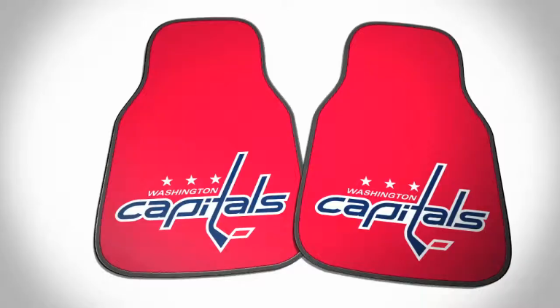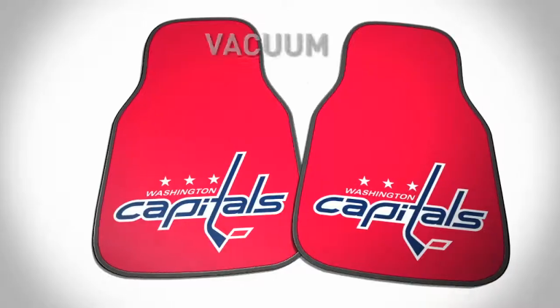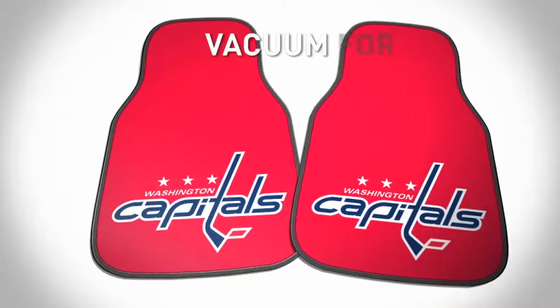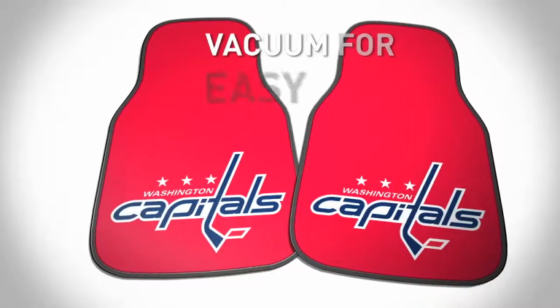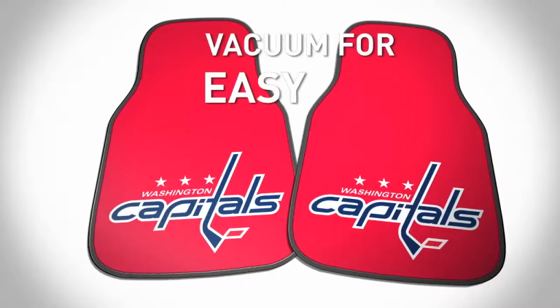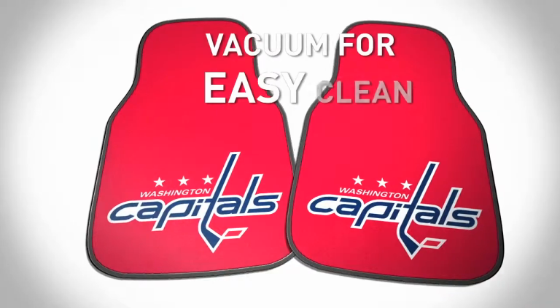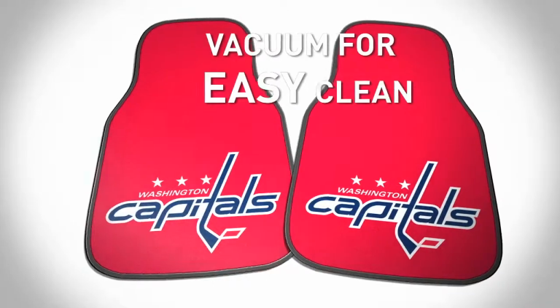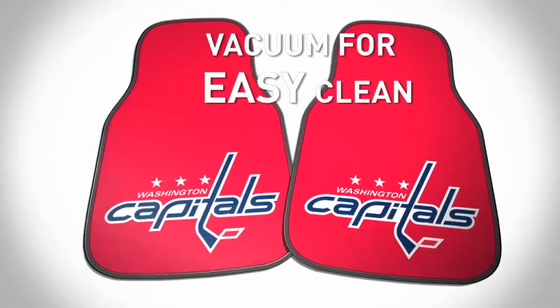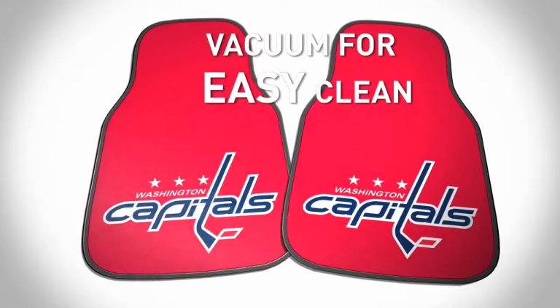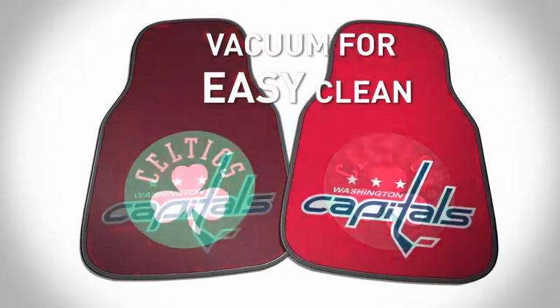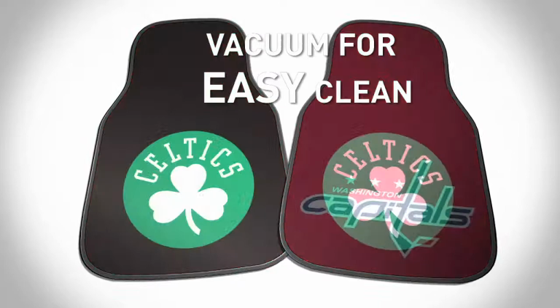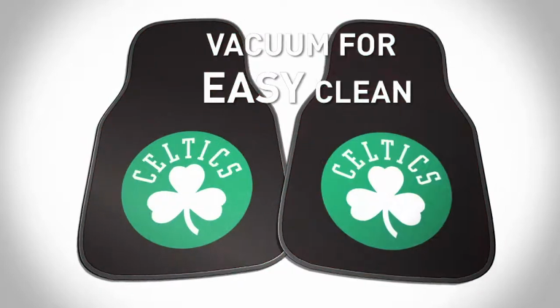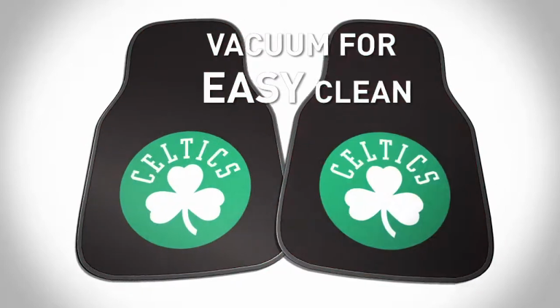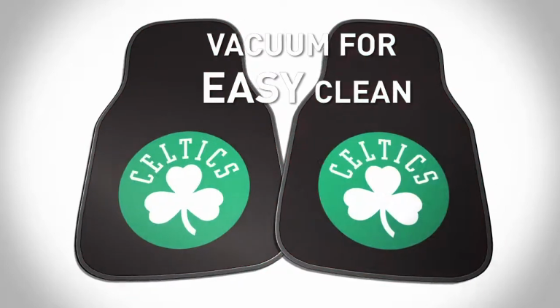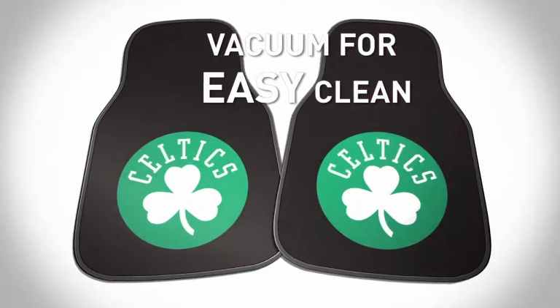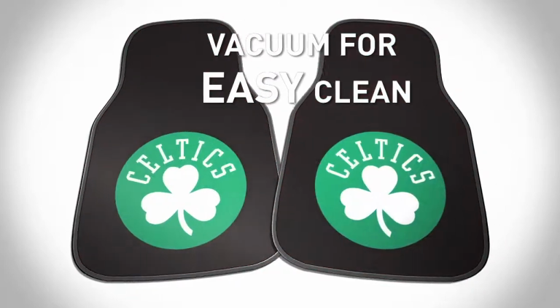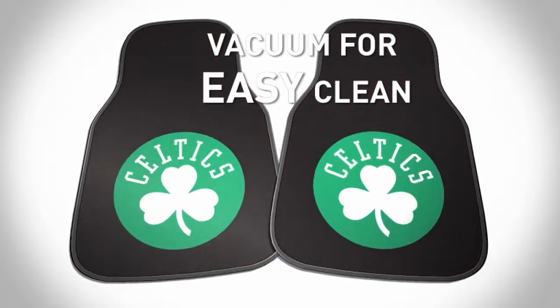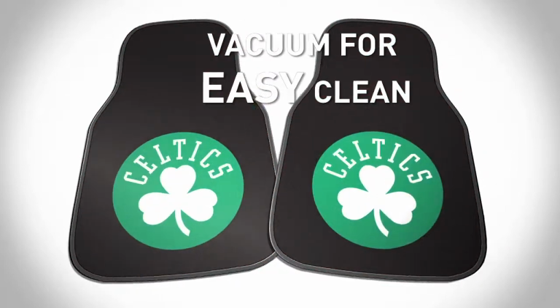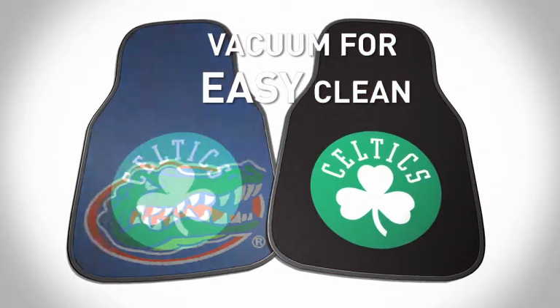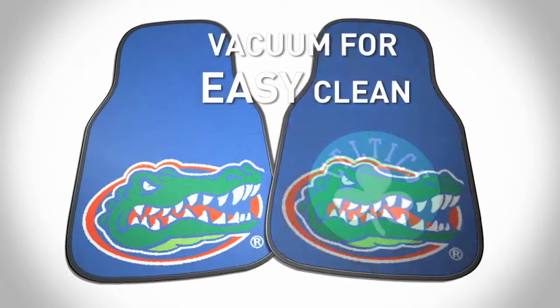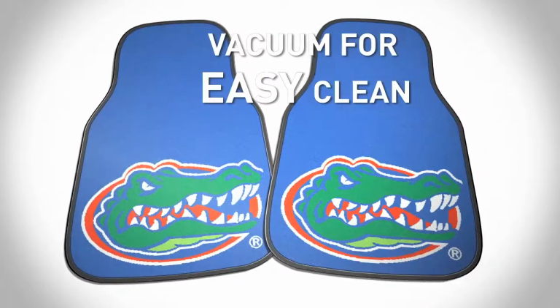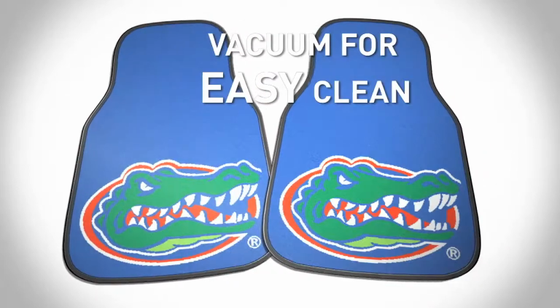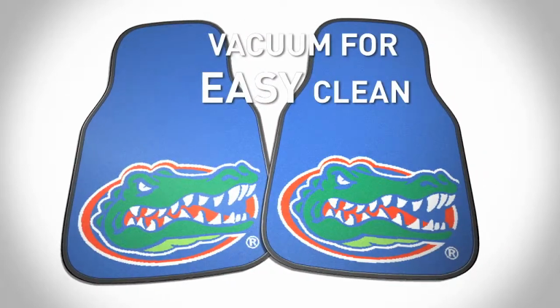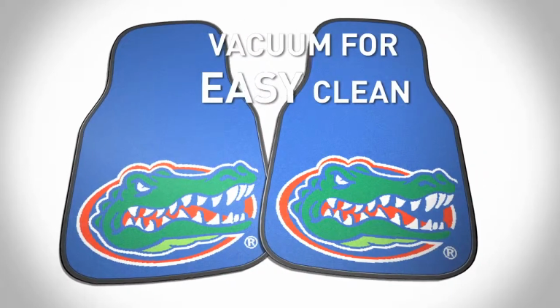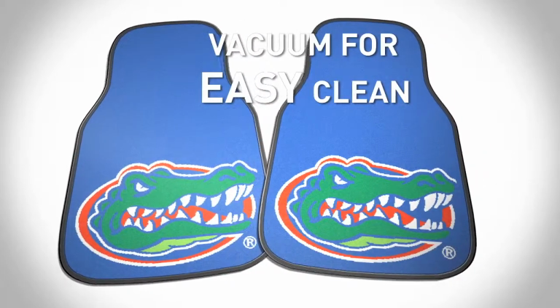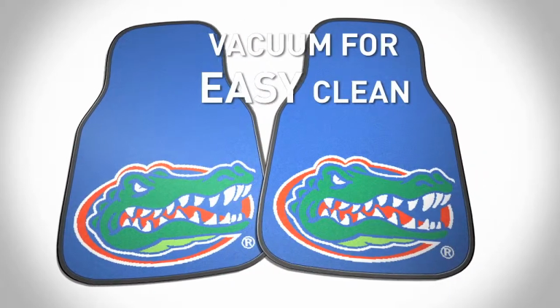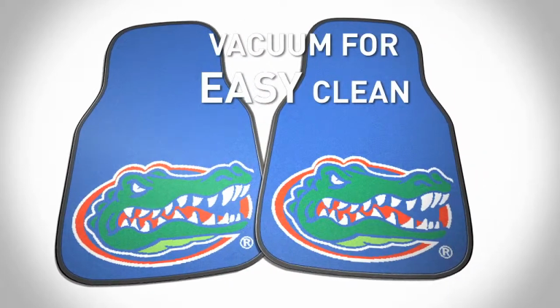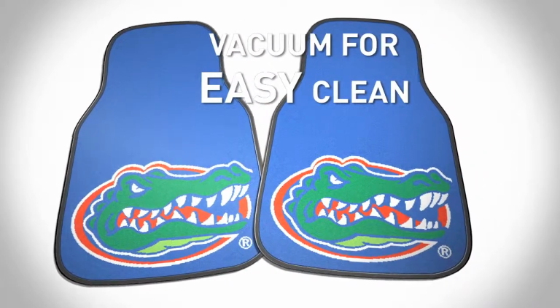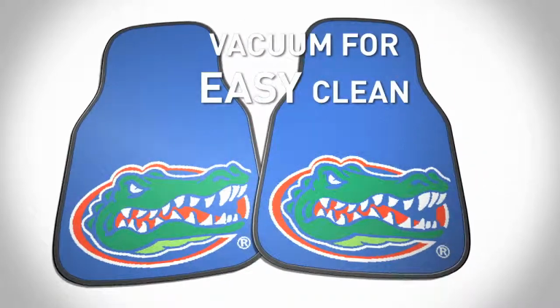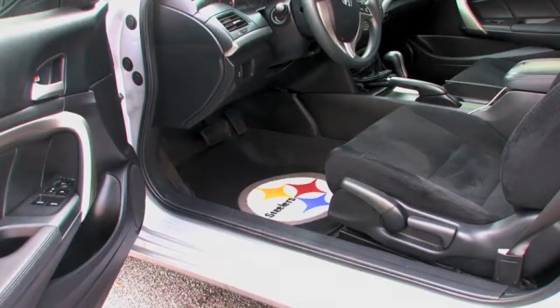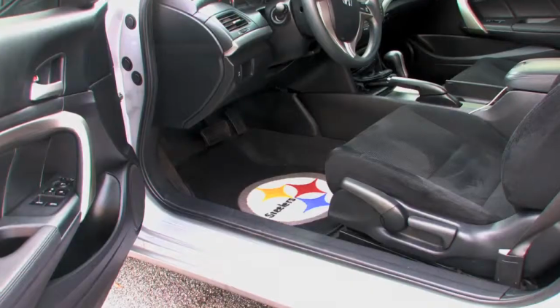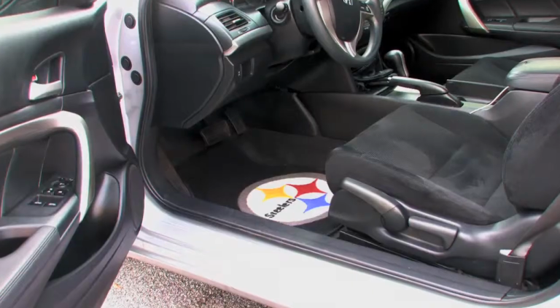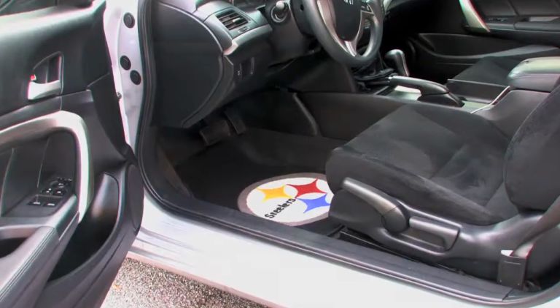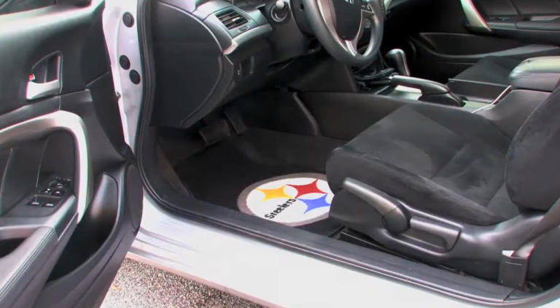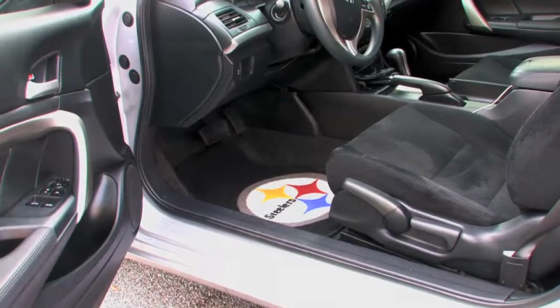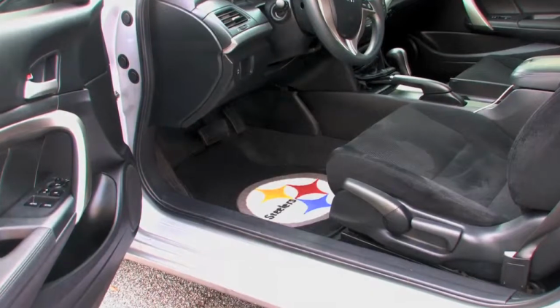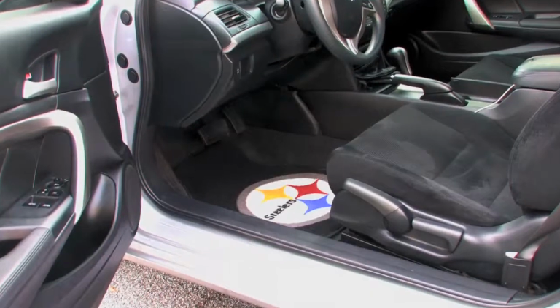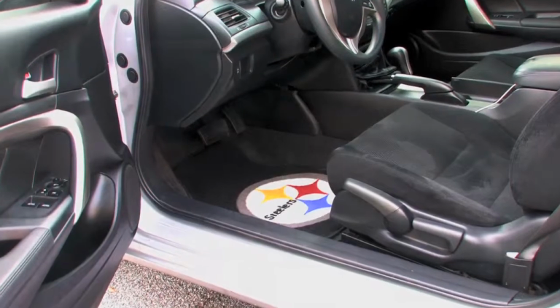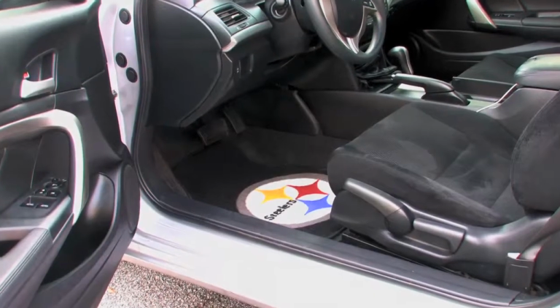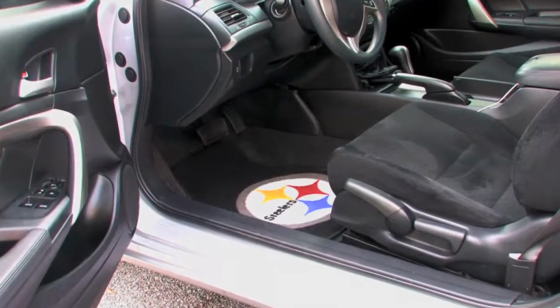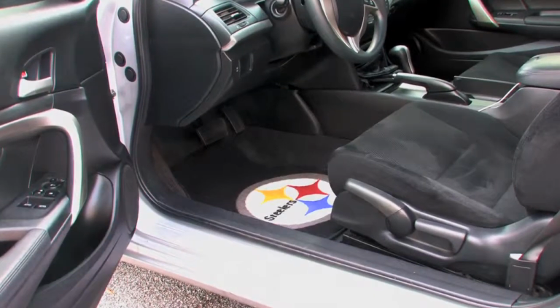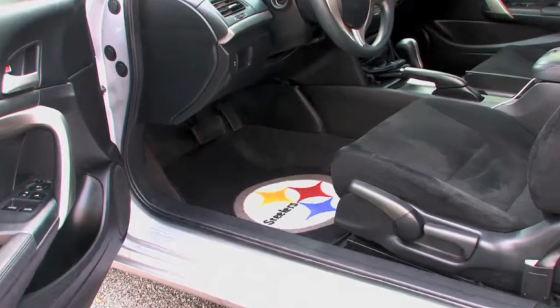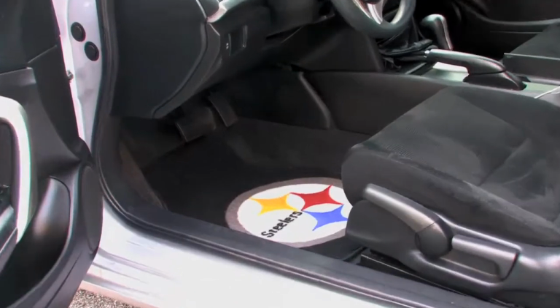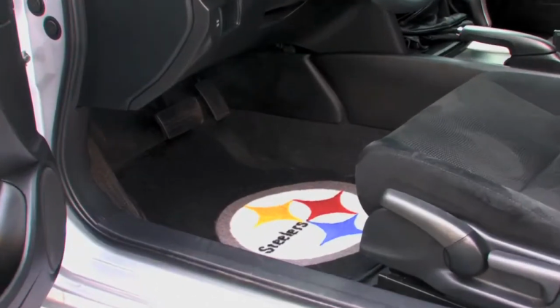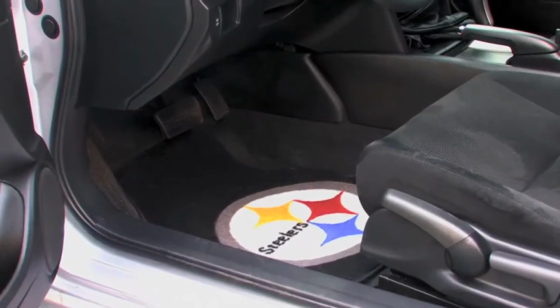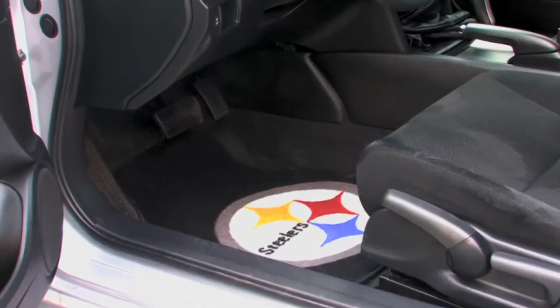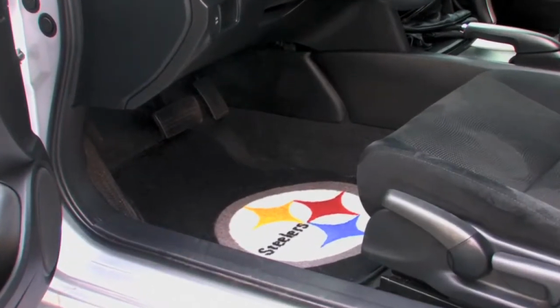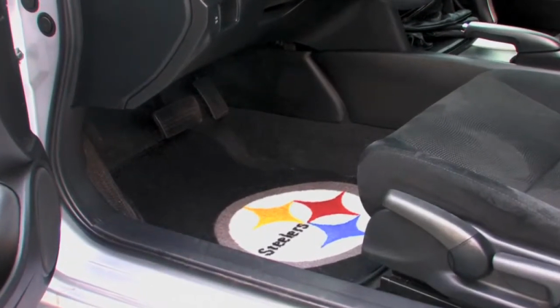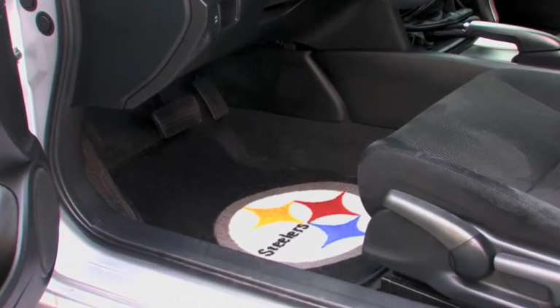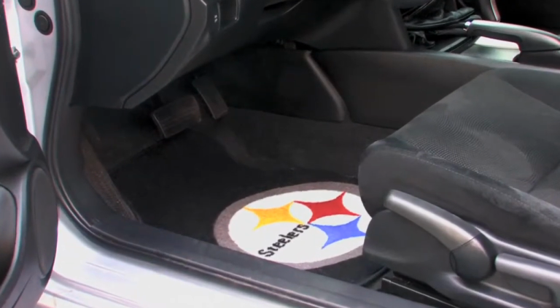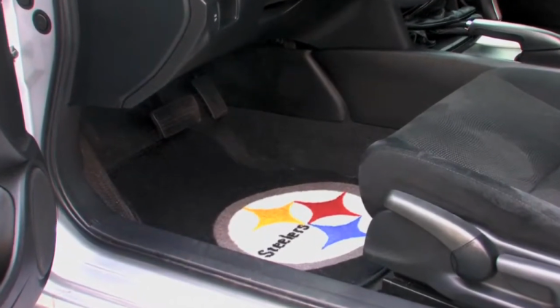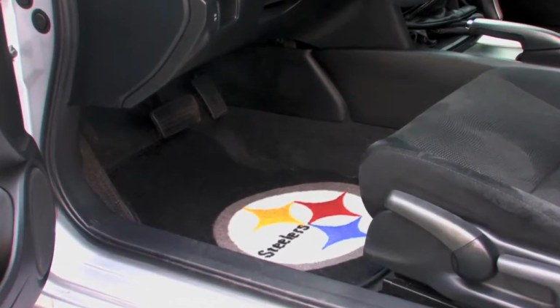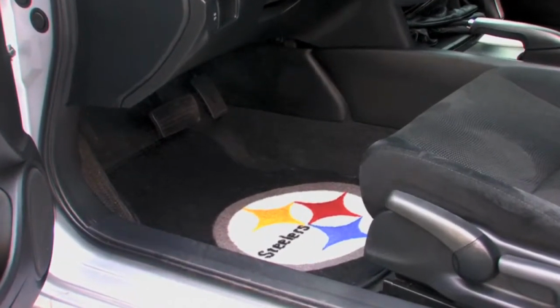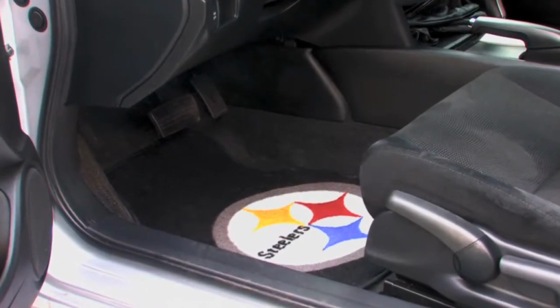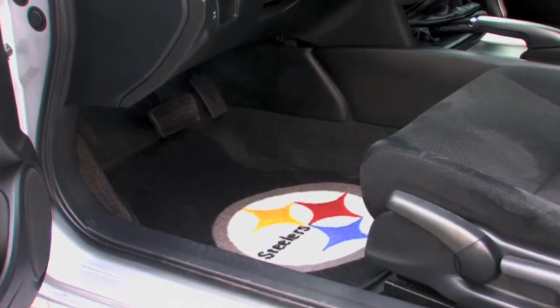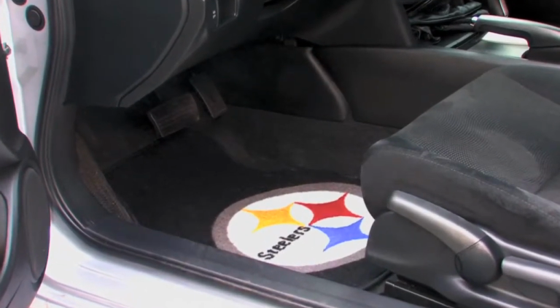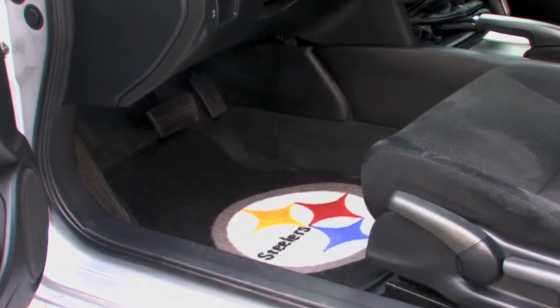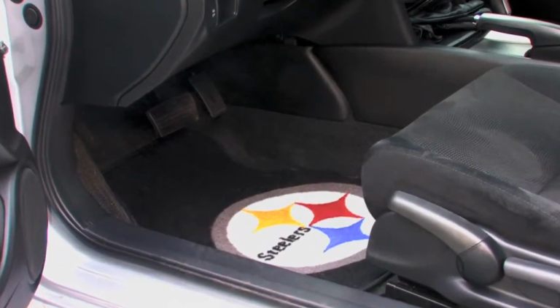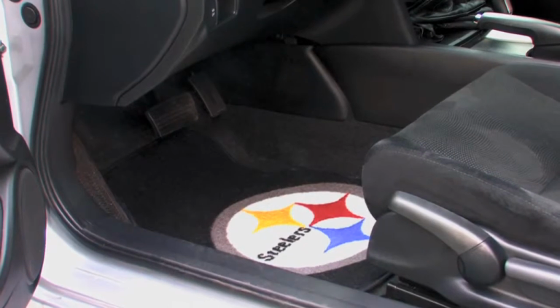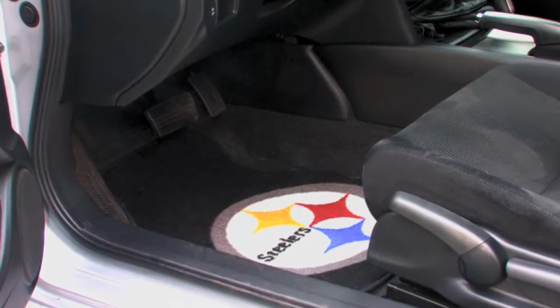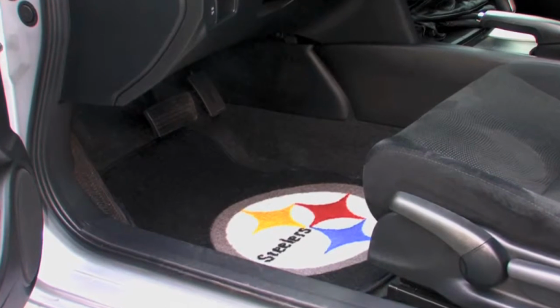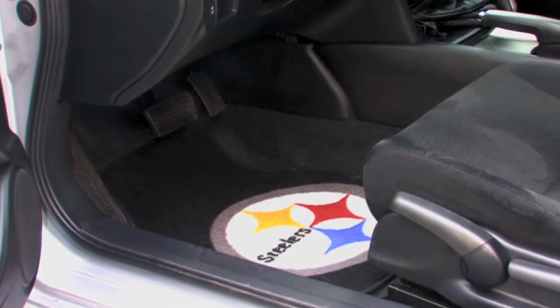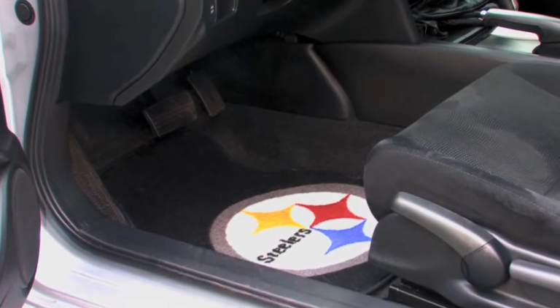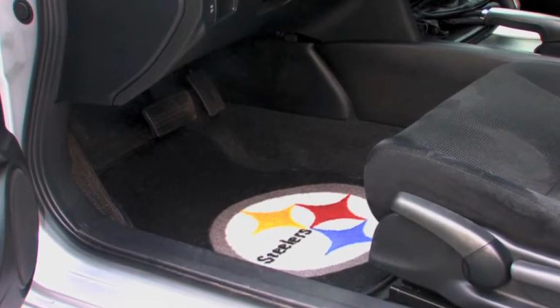They're easy to clean, too. Simply remove and vacuum to keep your favorite team's logo looking strong and bright all year round.